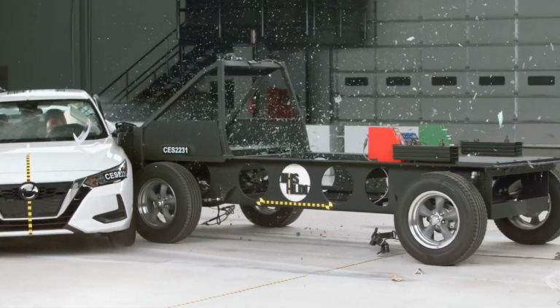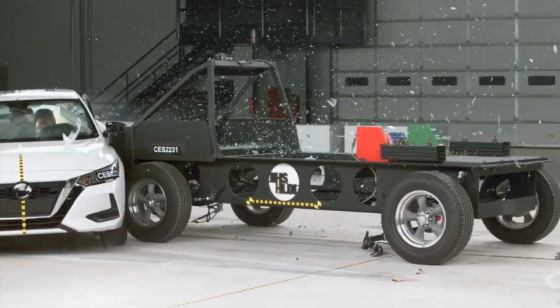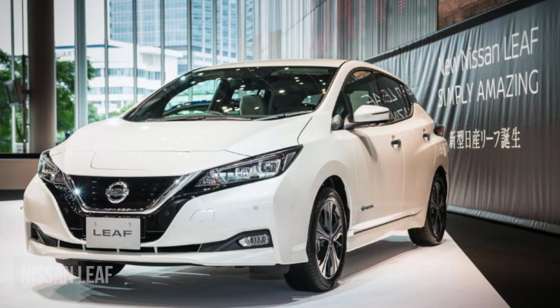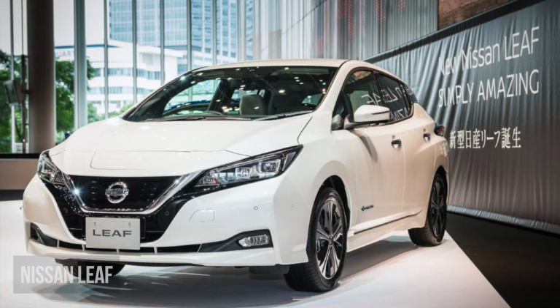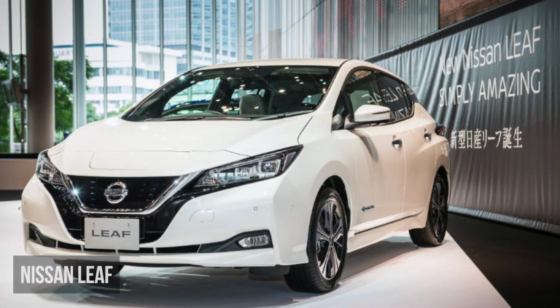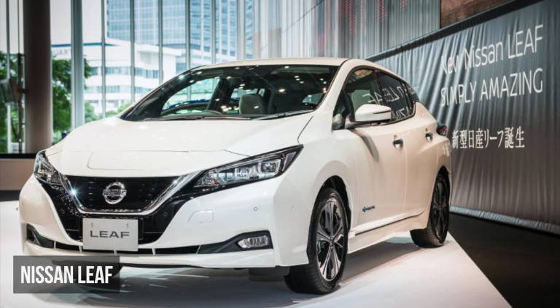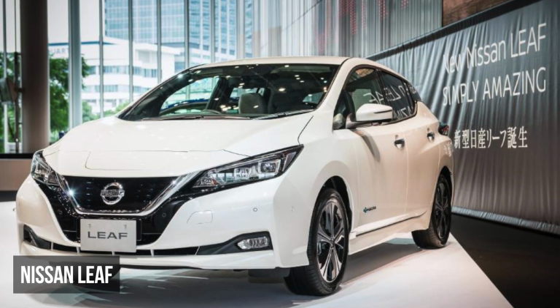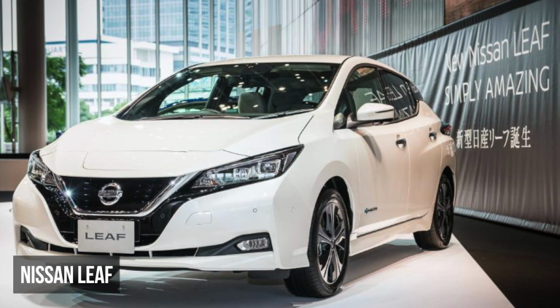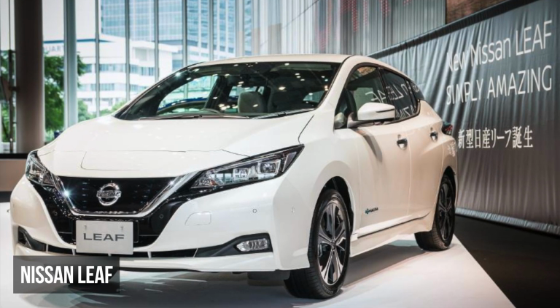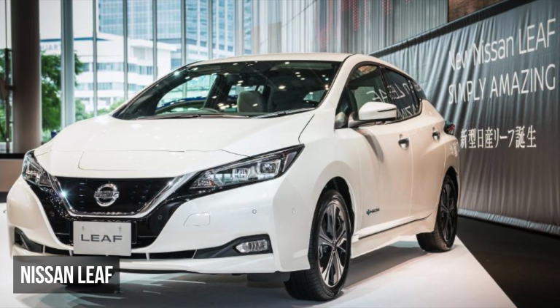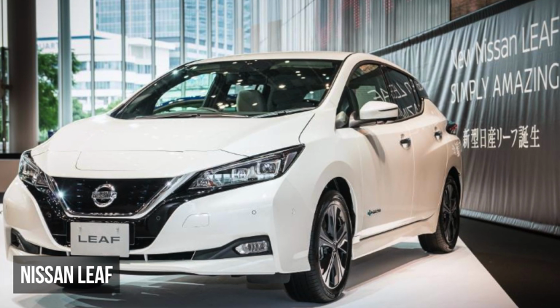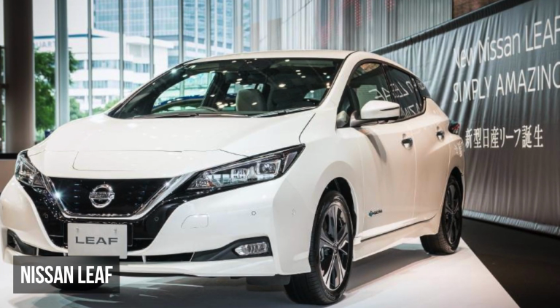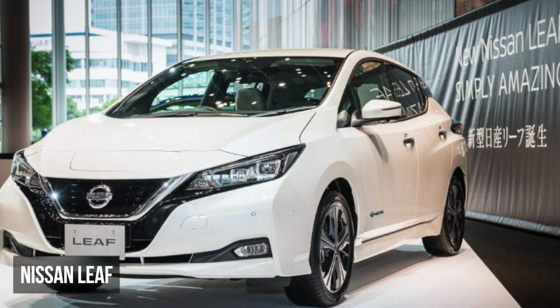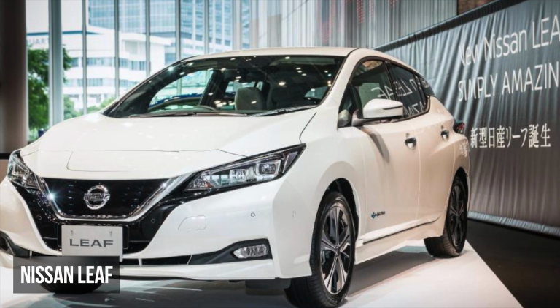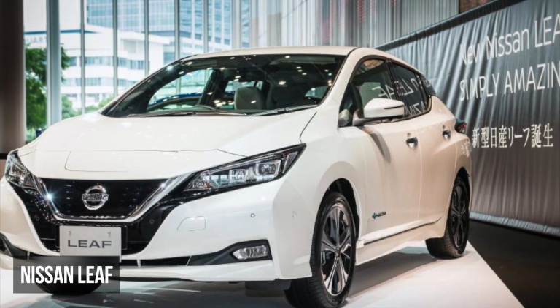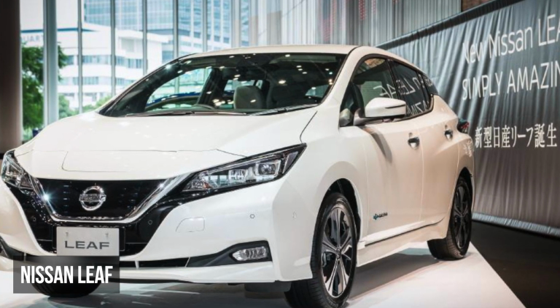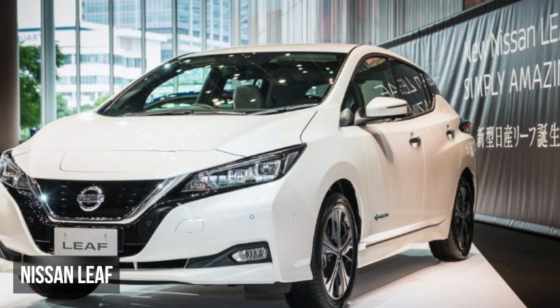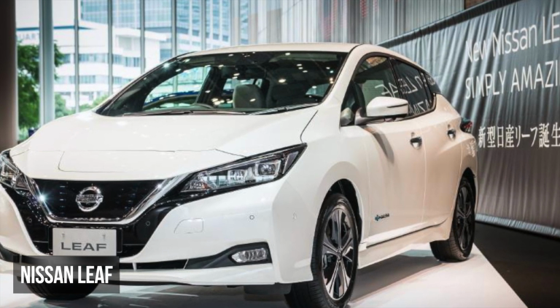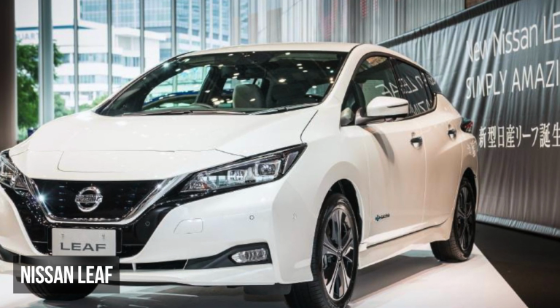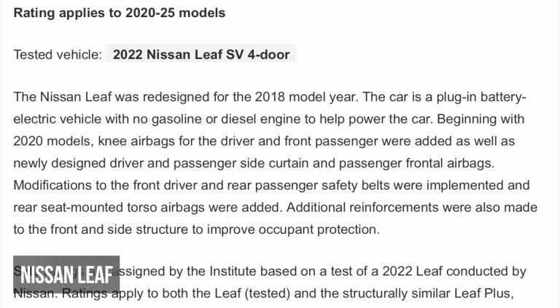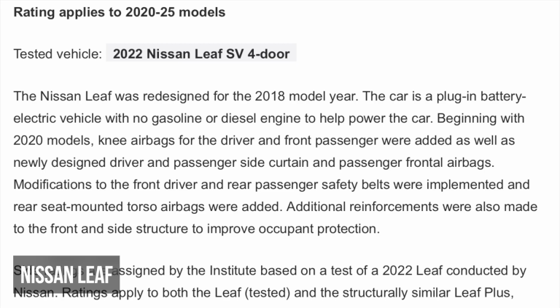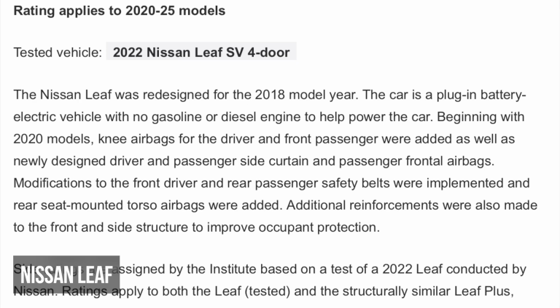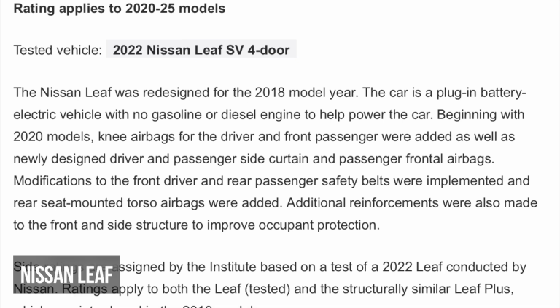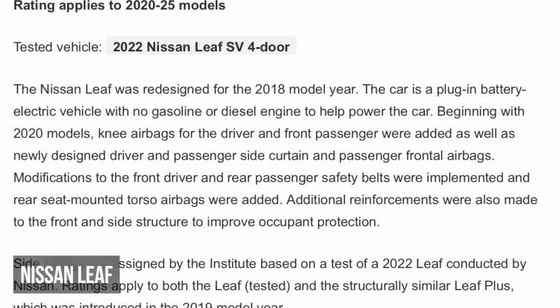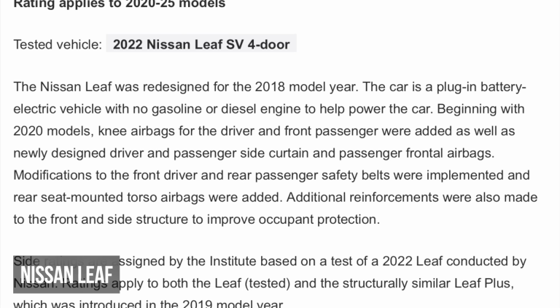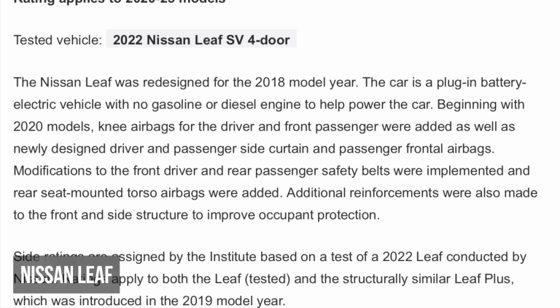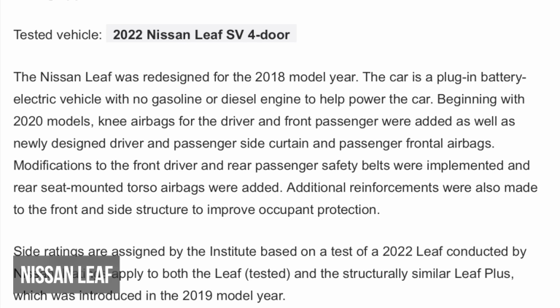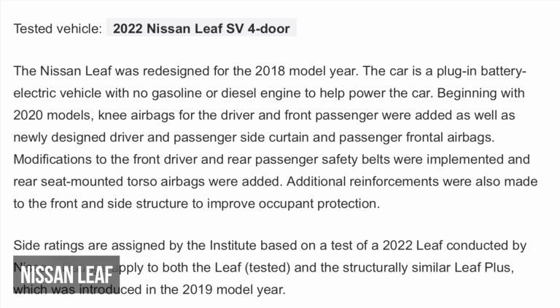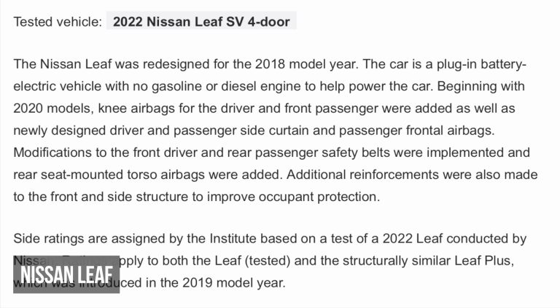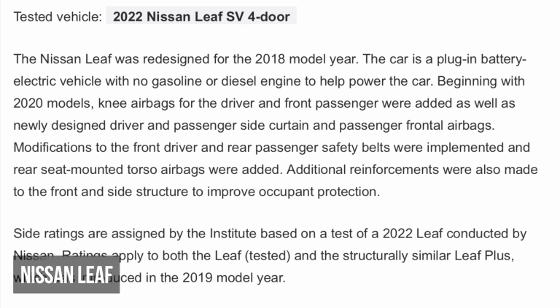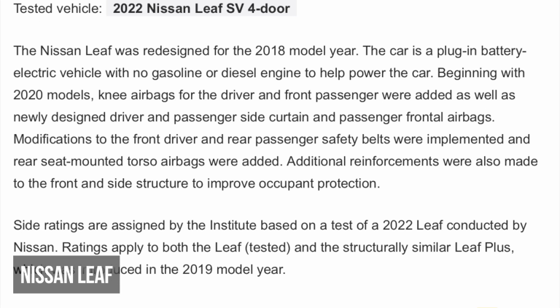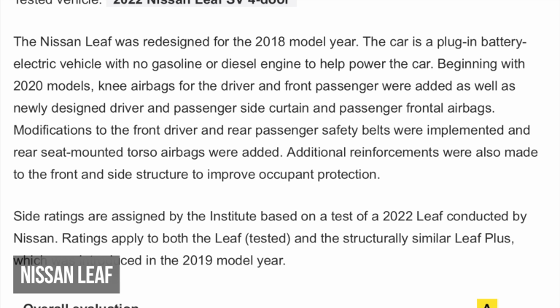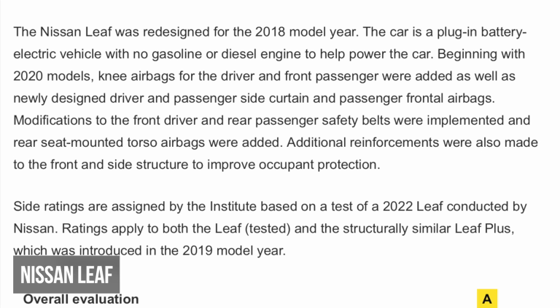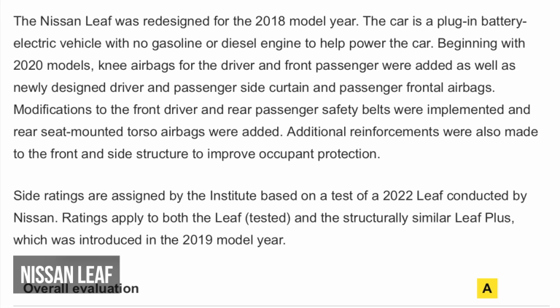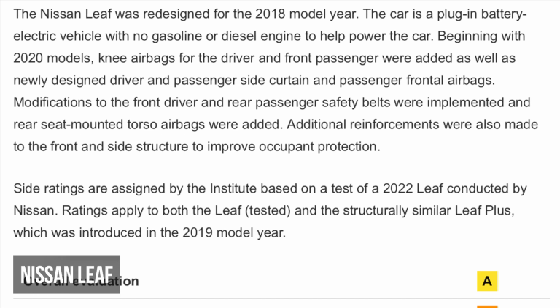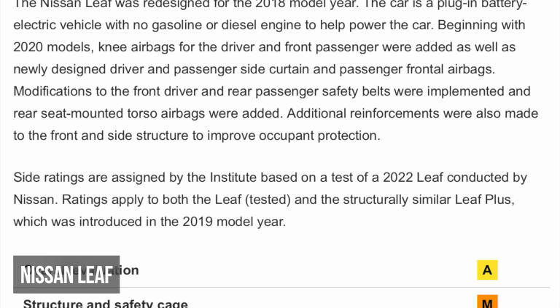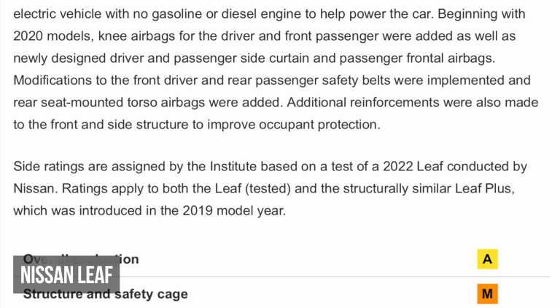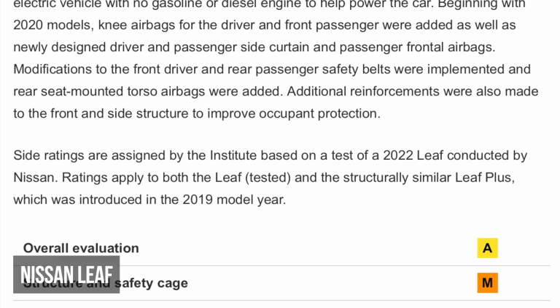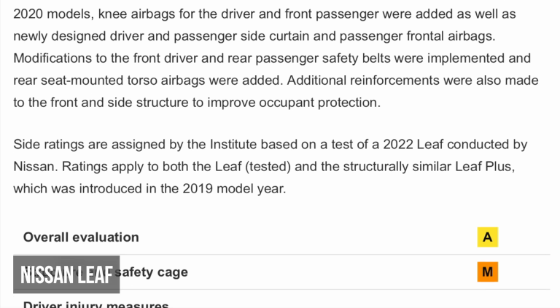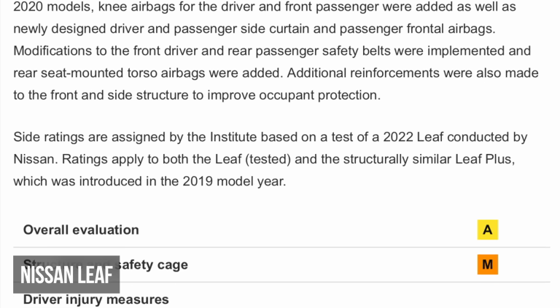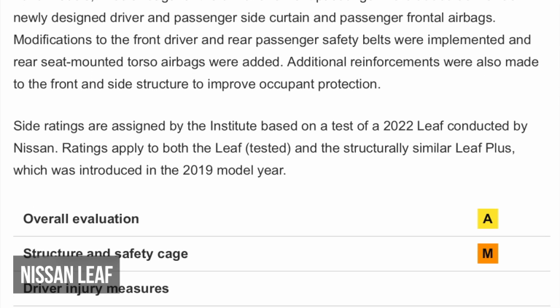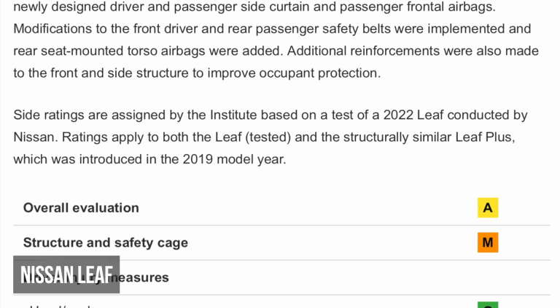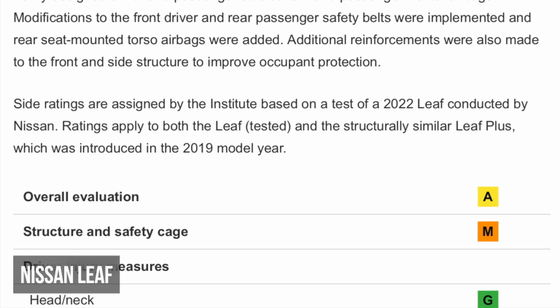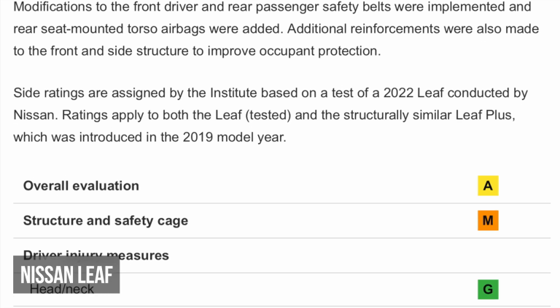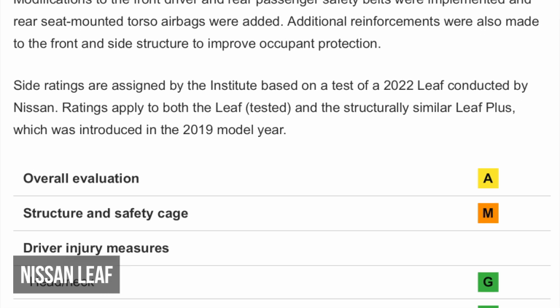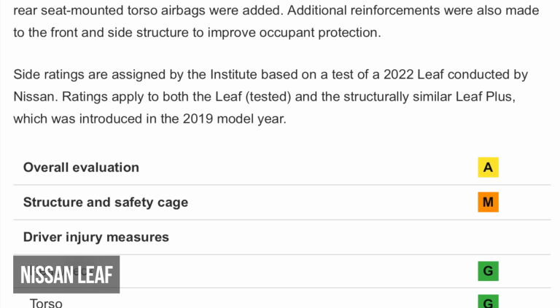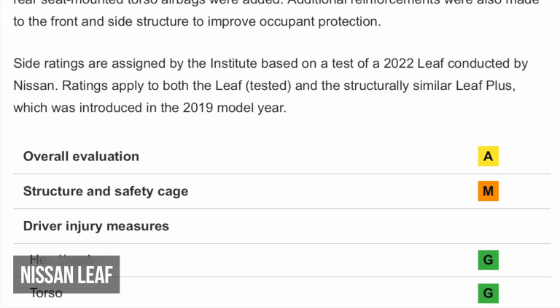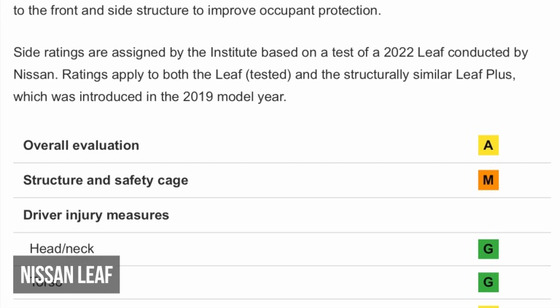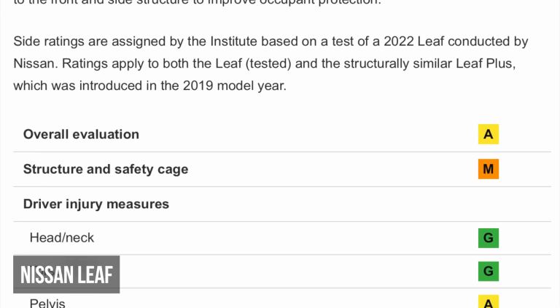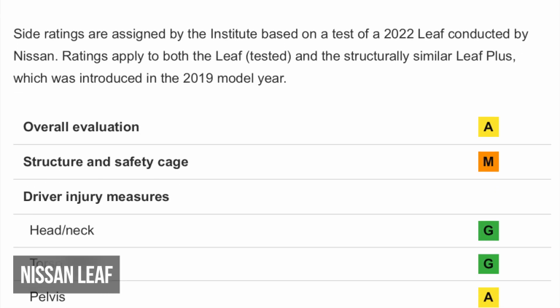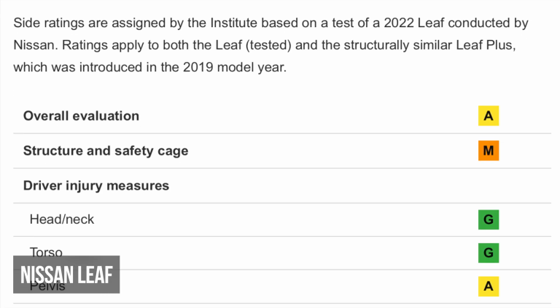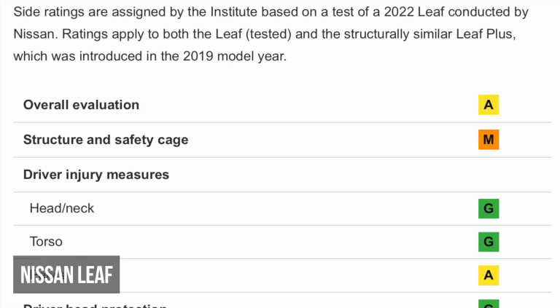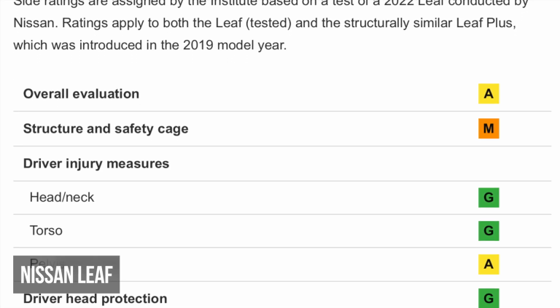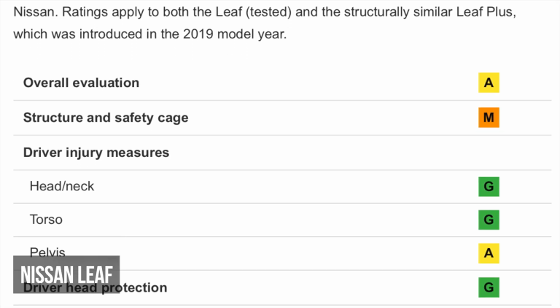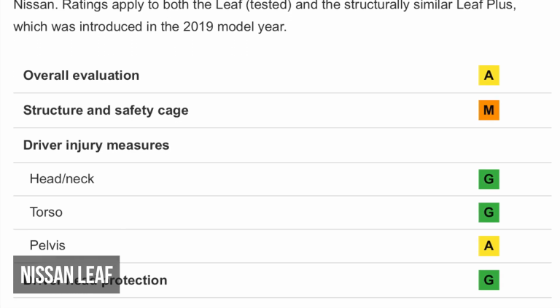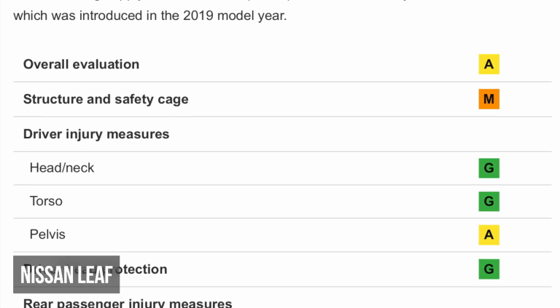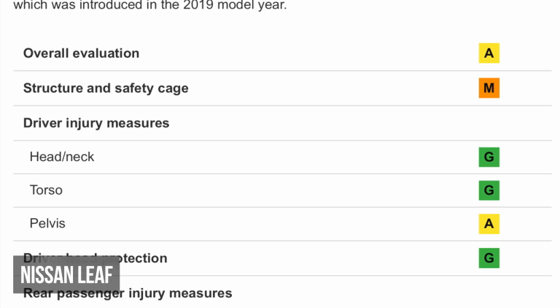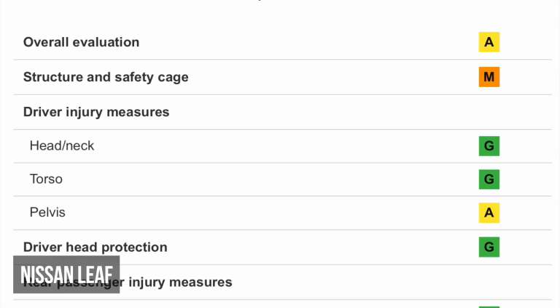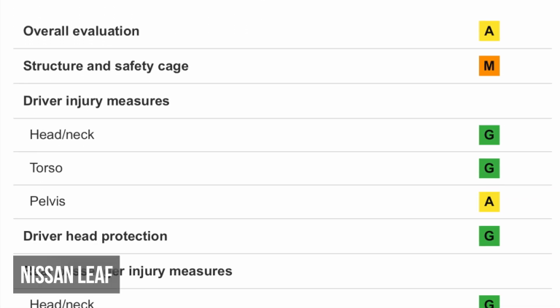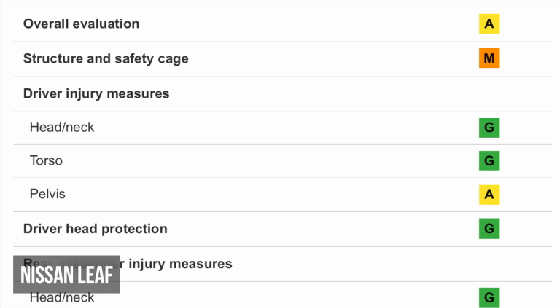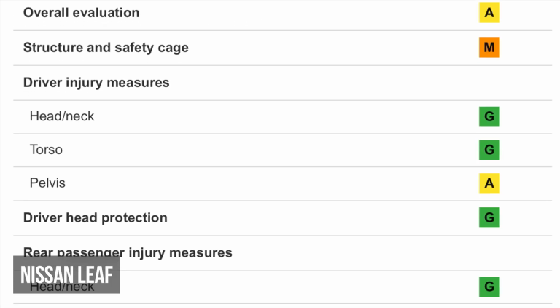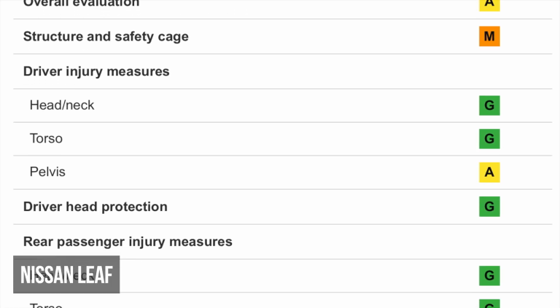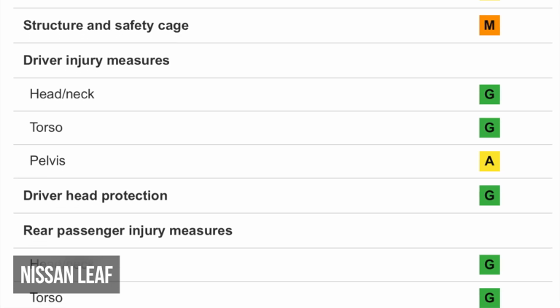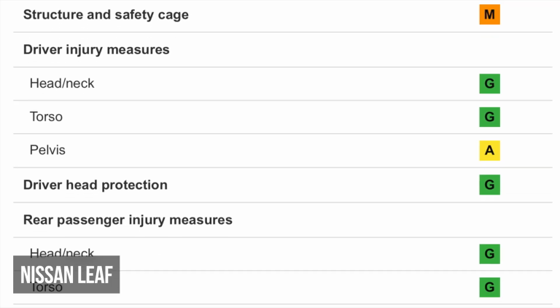The Nissan Leaf has a problem with elevated structural intrusion. The driver and passenger dummies also experienced moderate pelvis injuries.